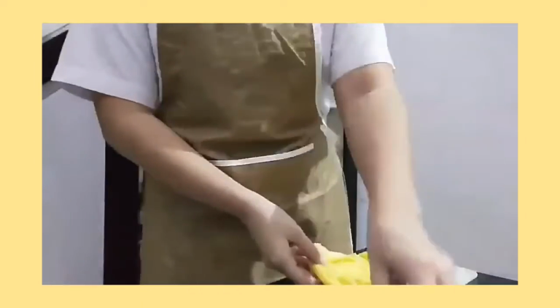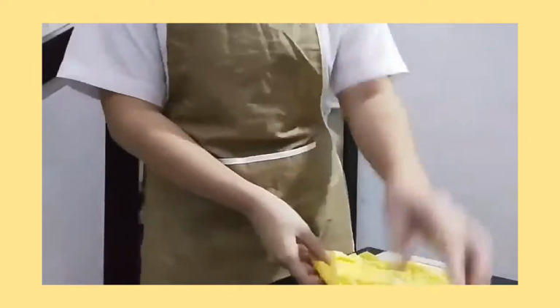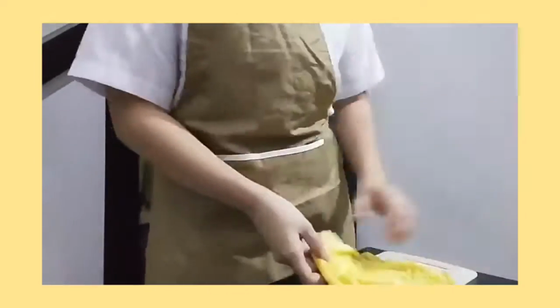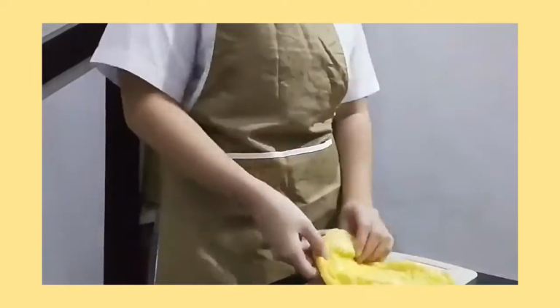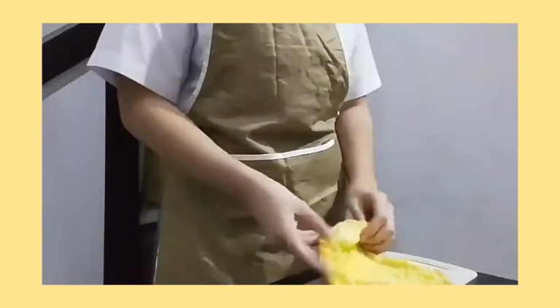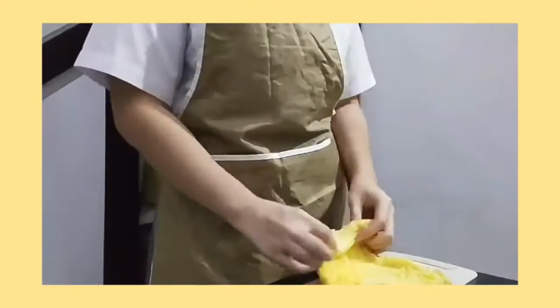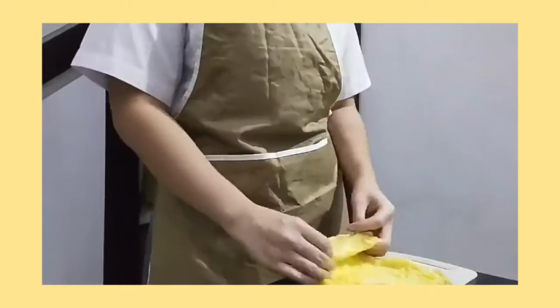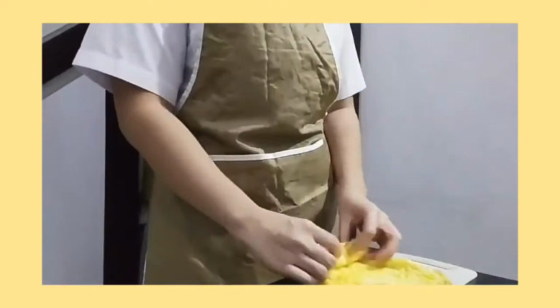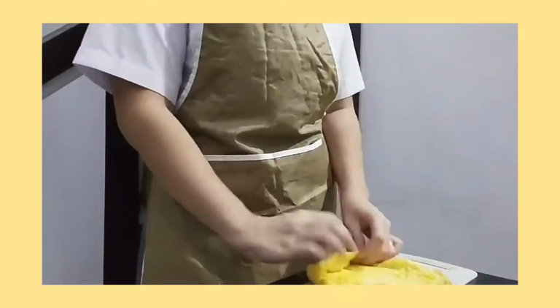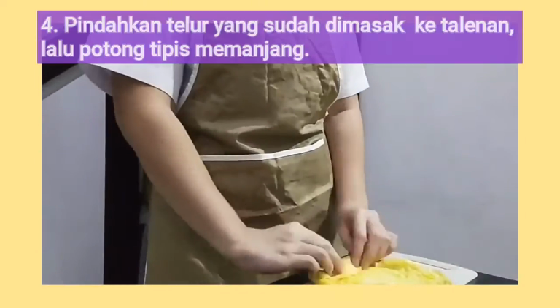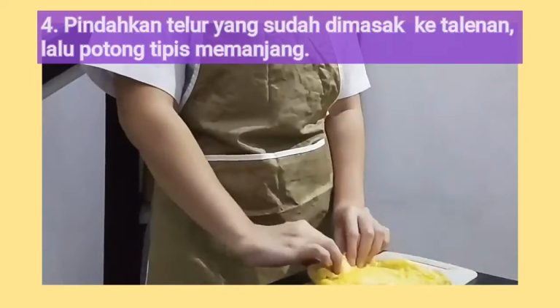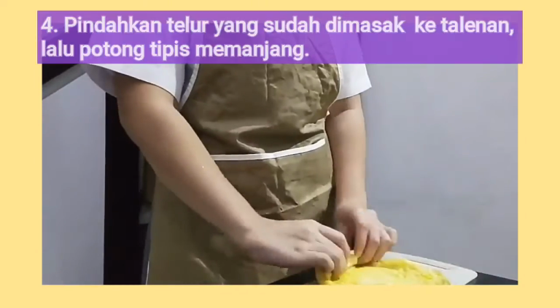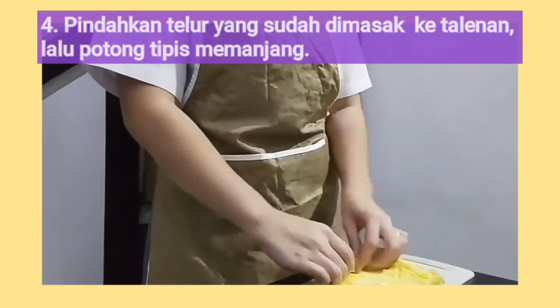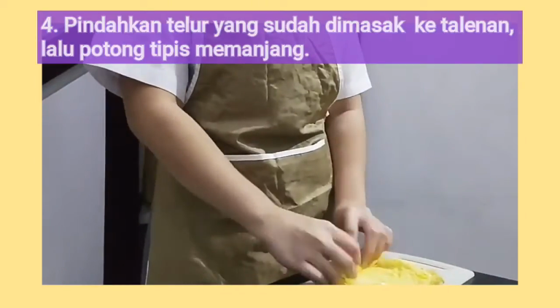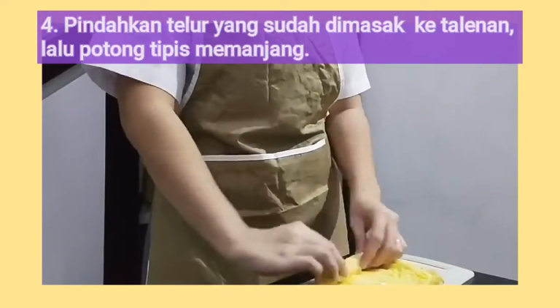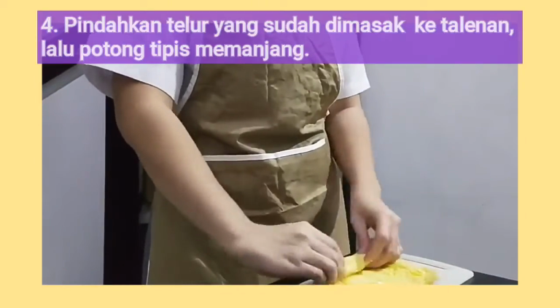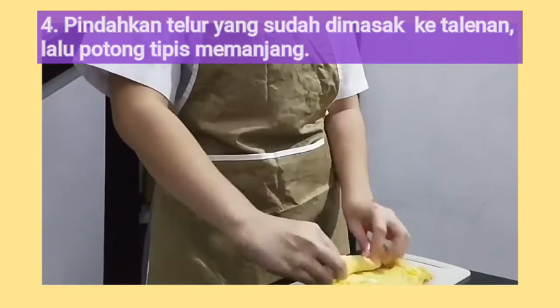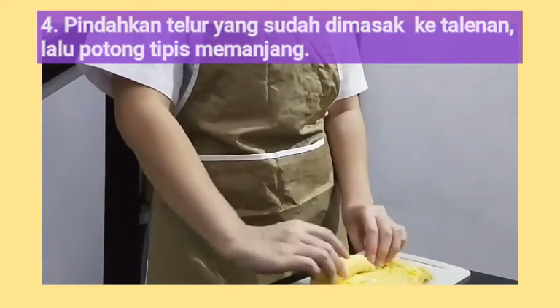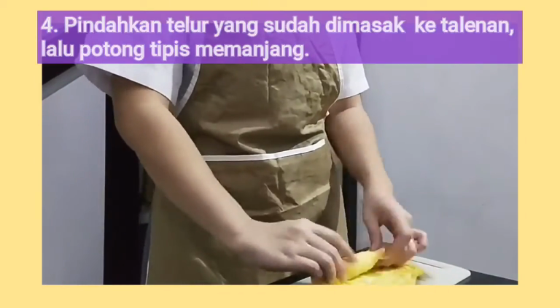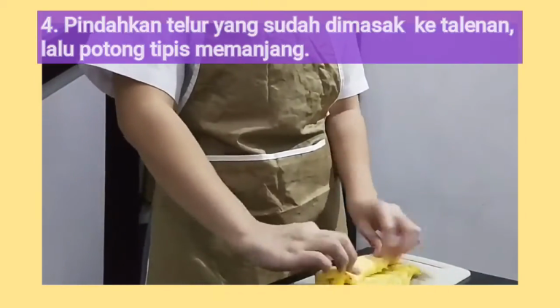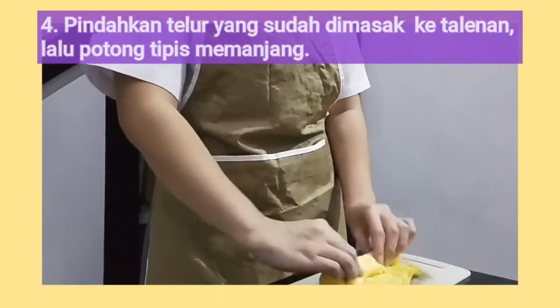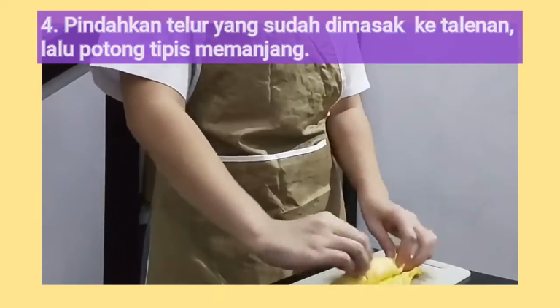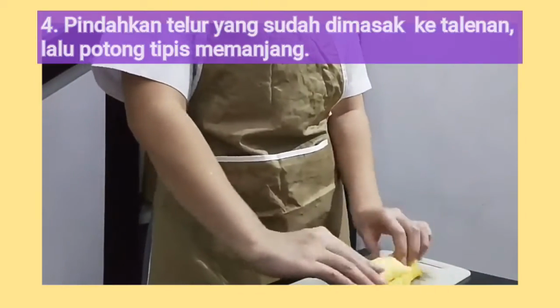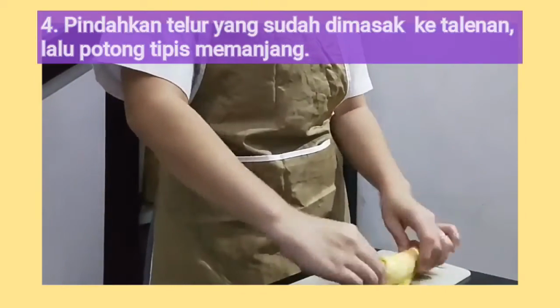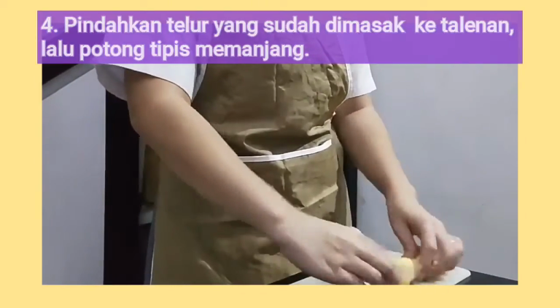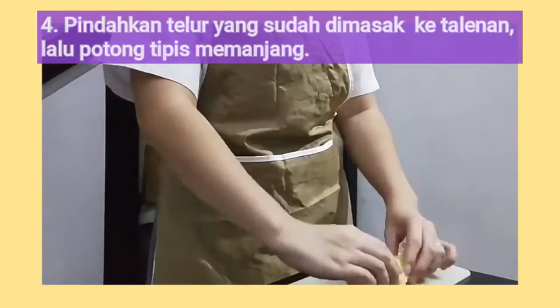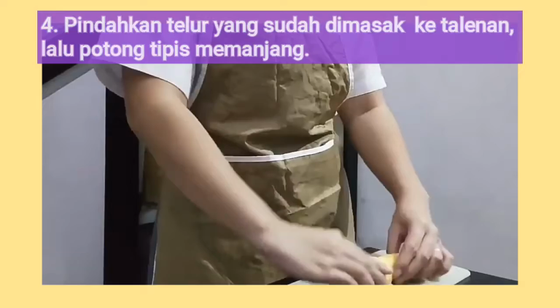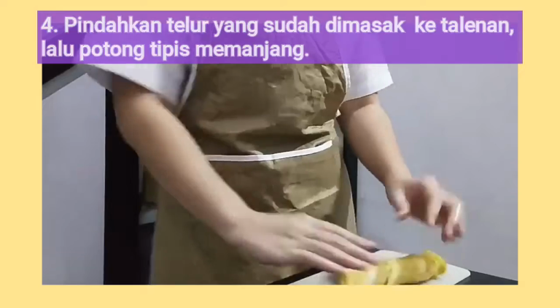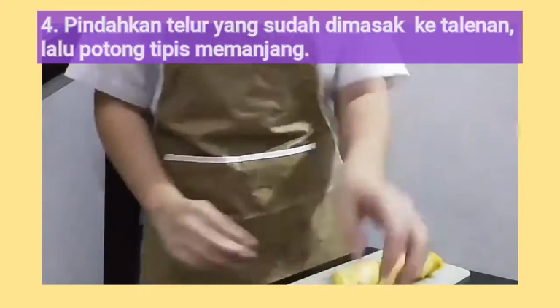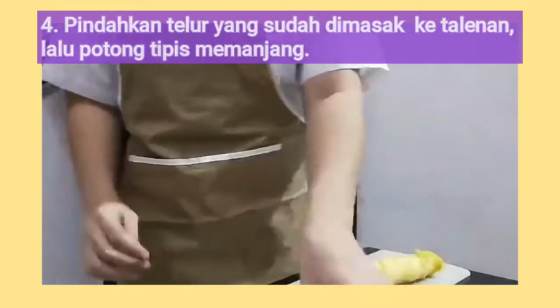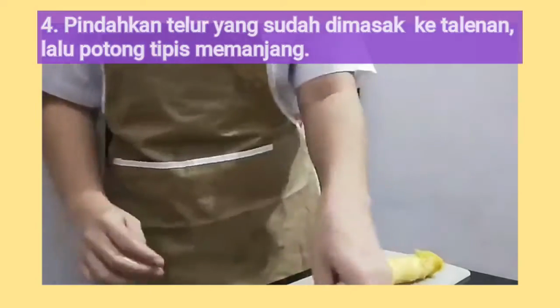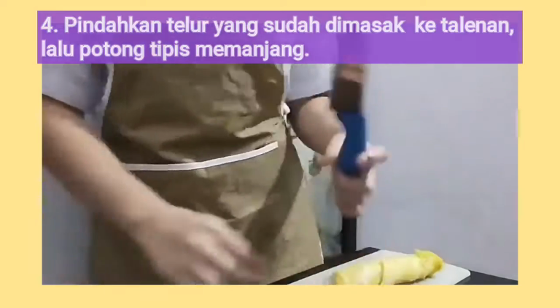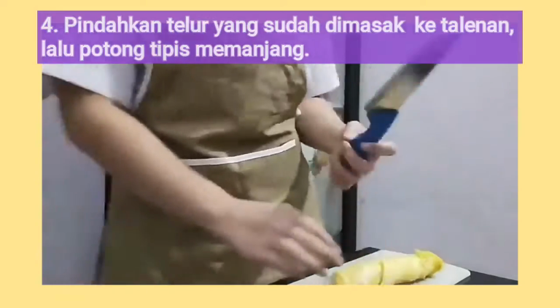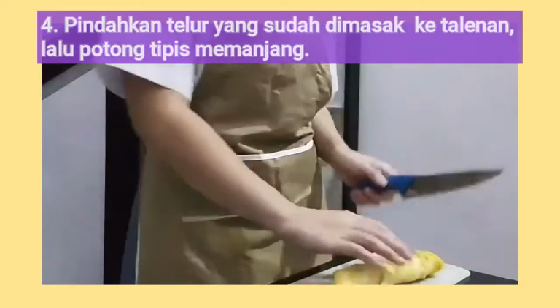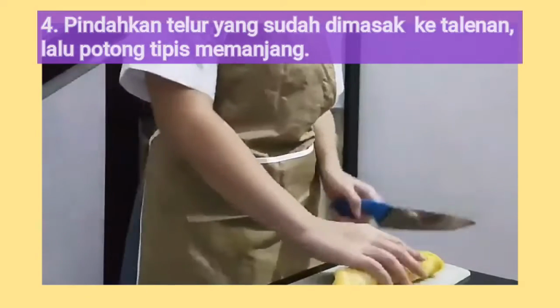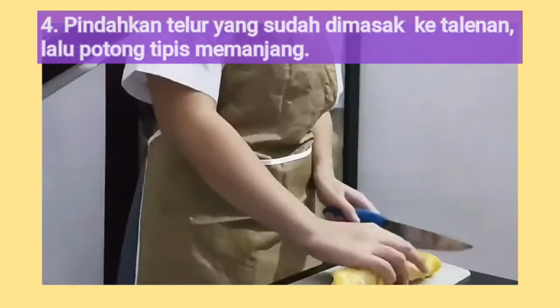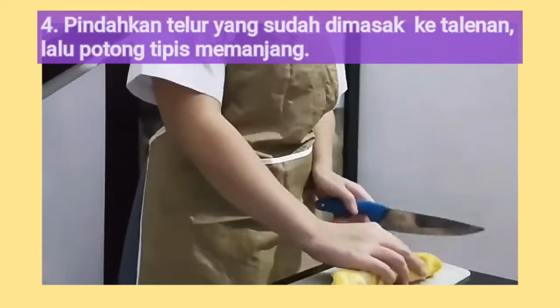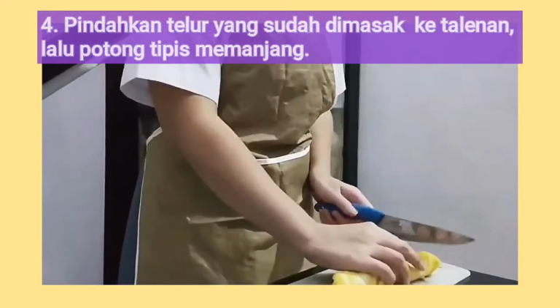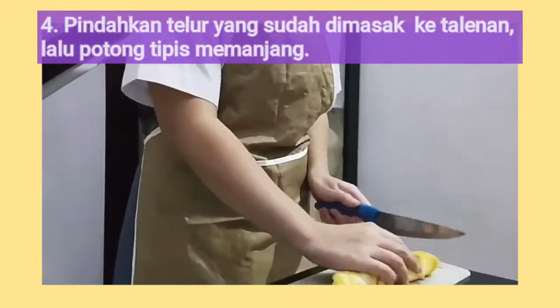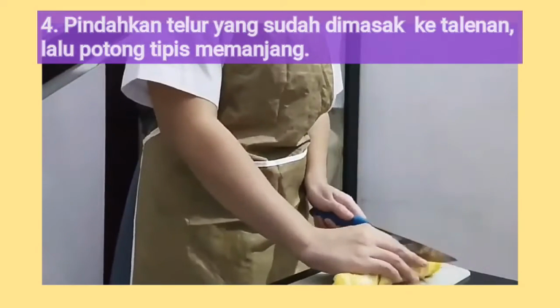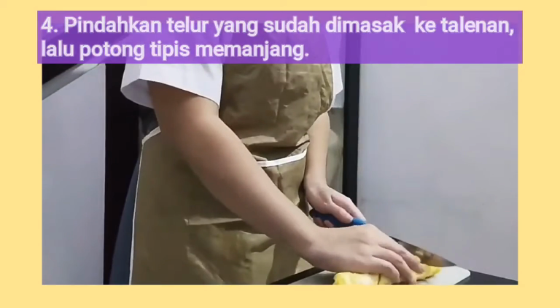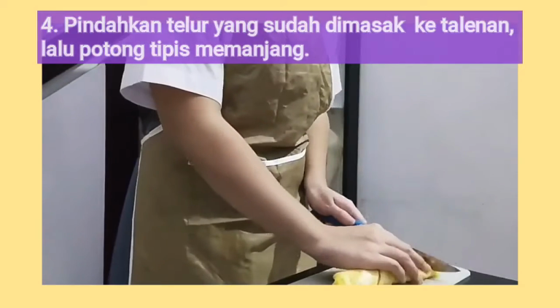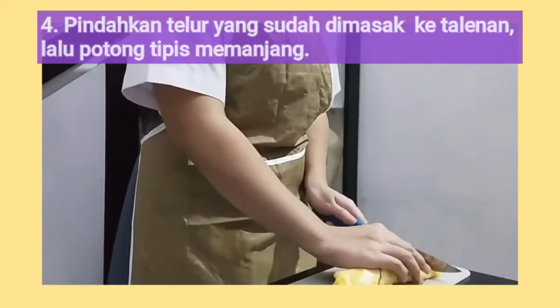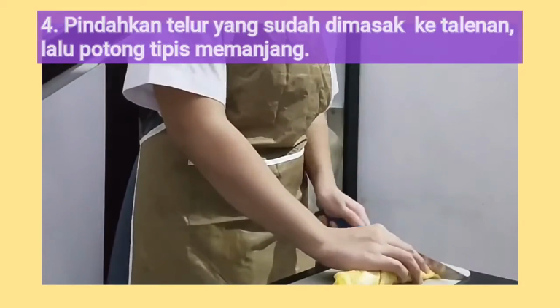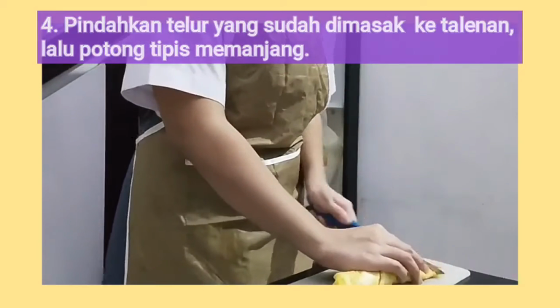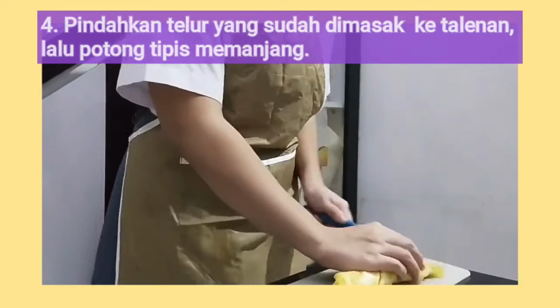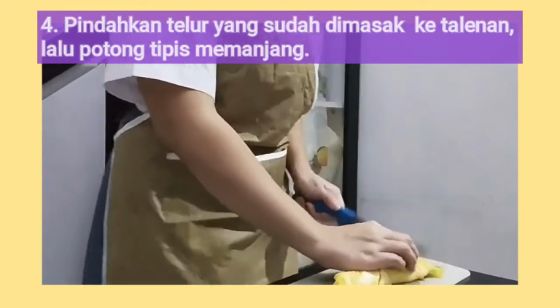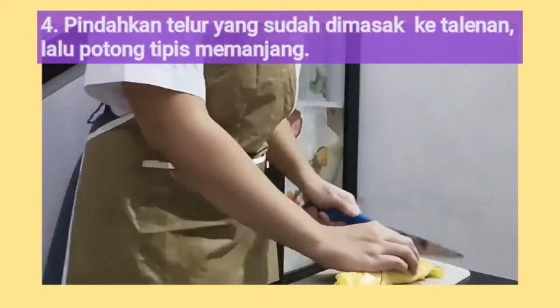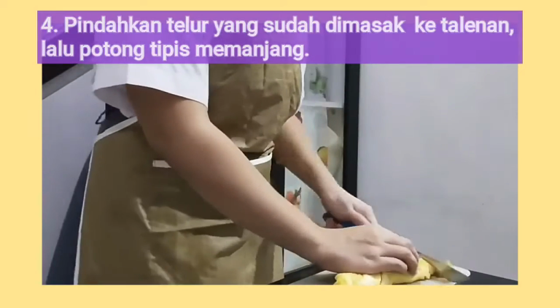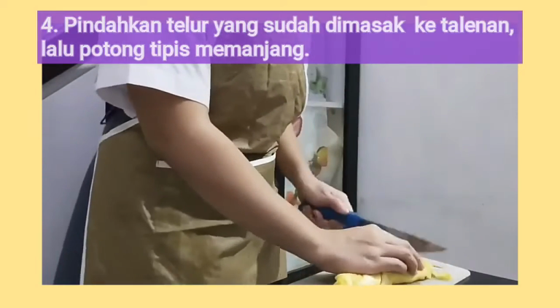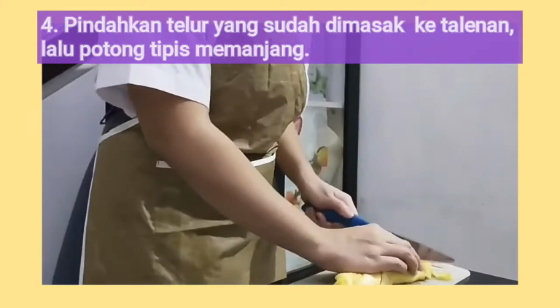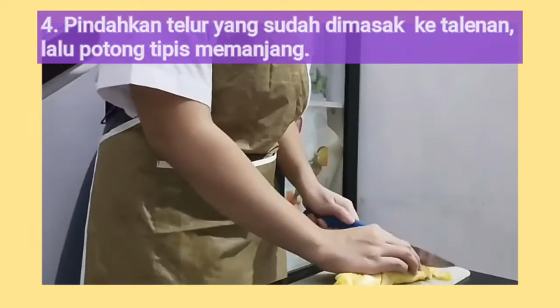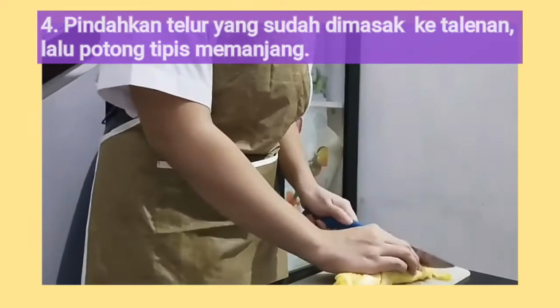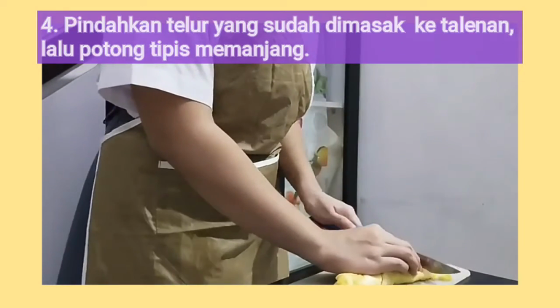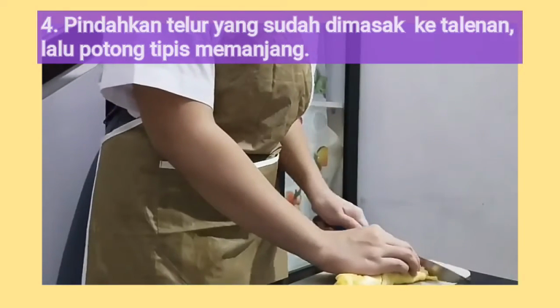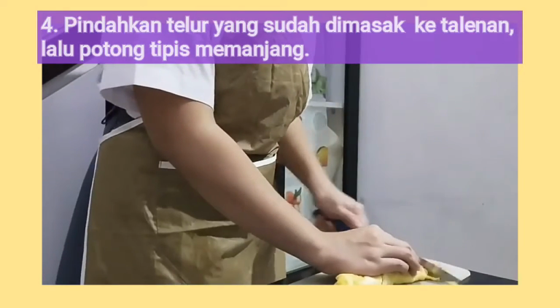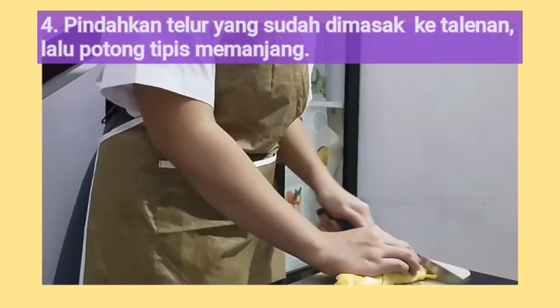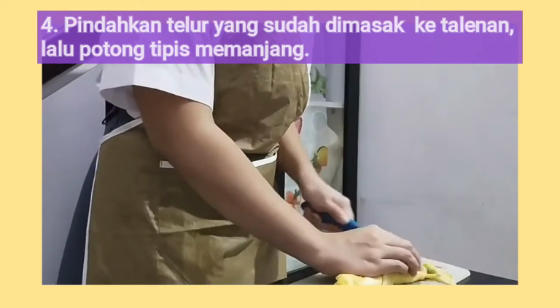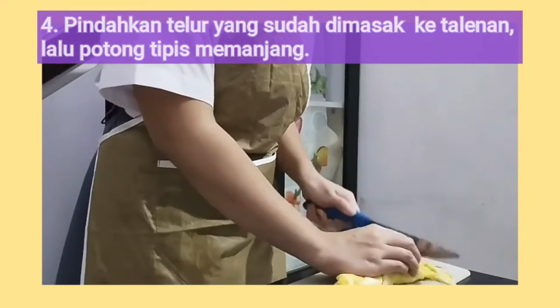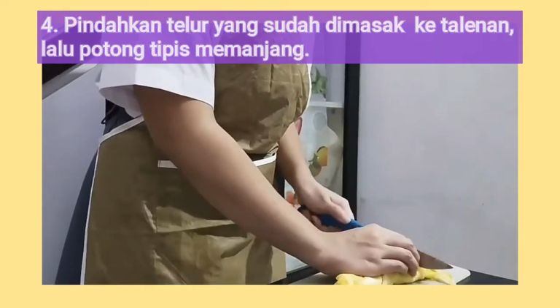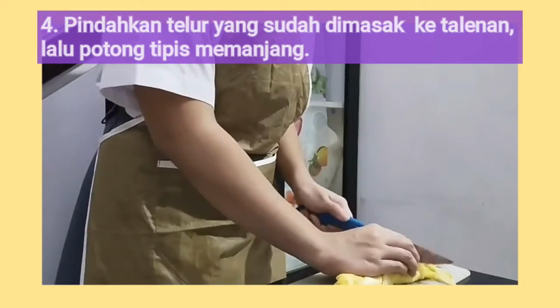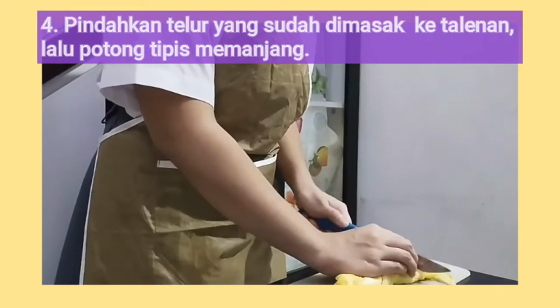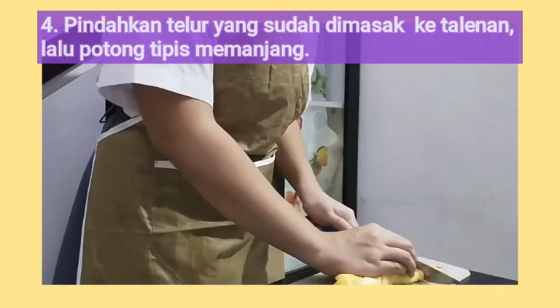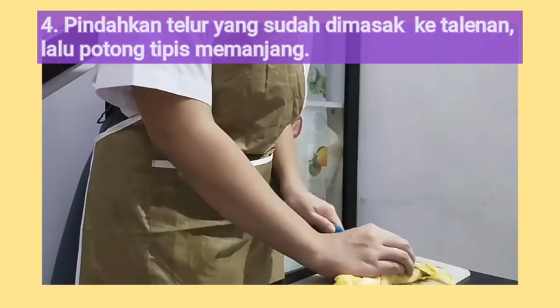Next, move the omelette to the cutting board and cut it into thin rectangle strips lengthwise.